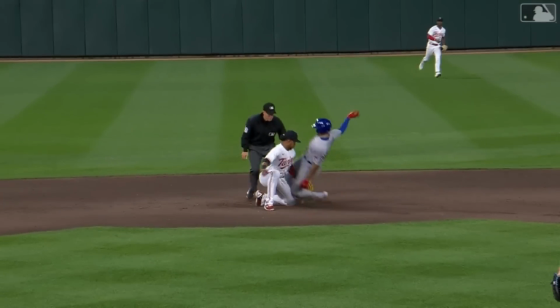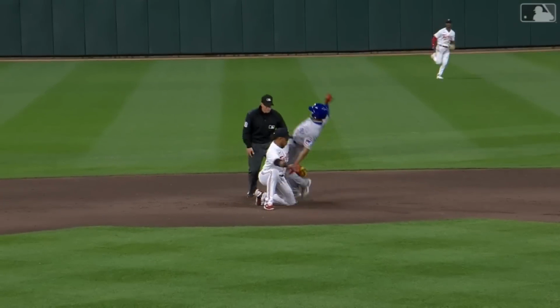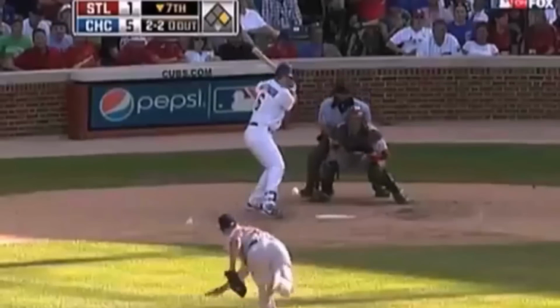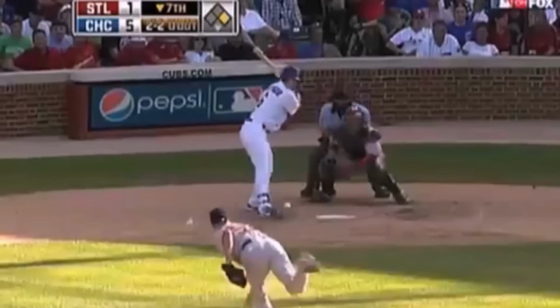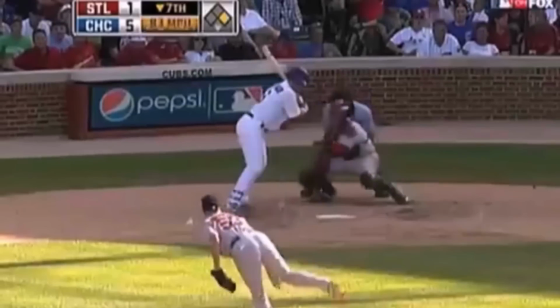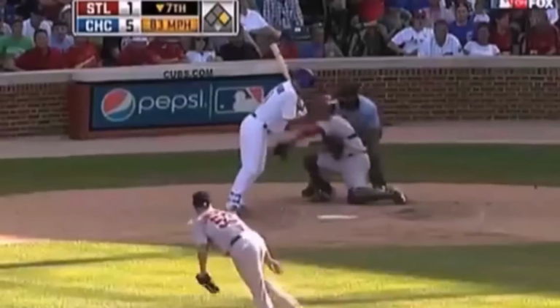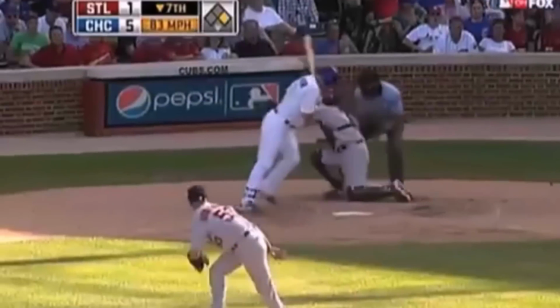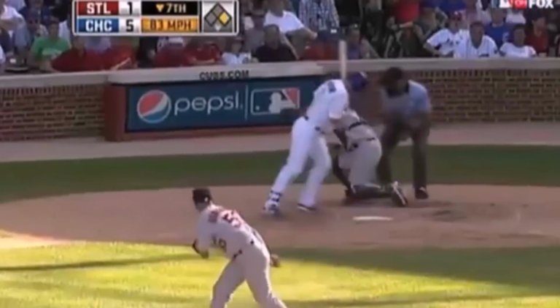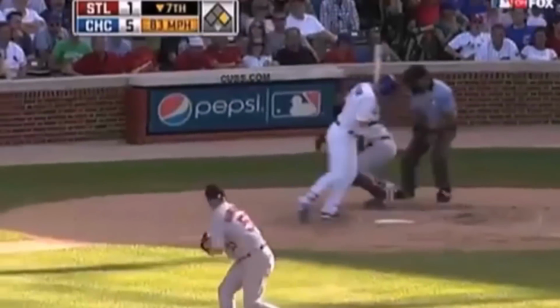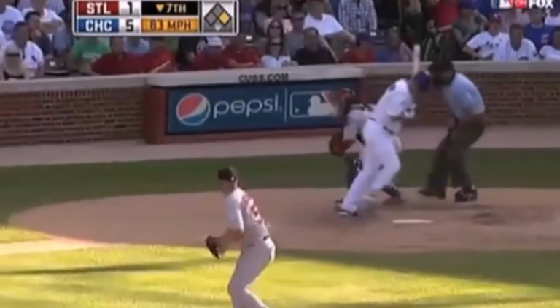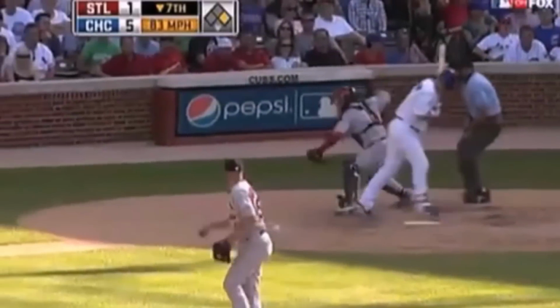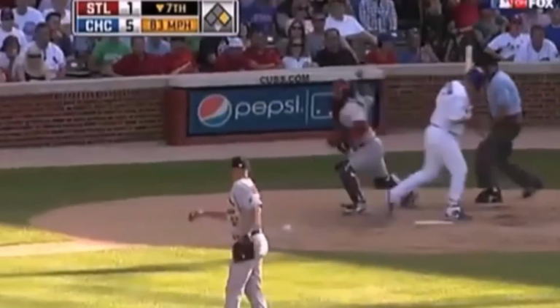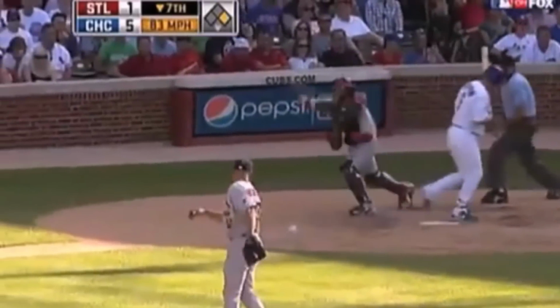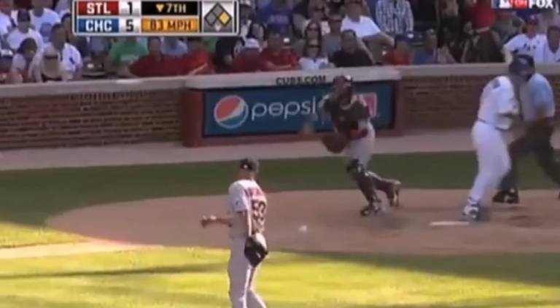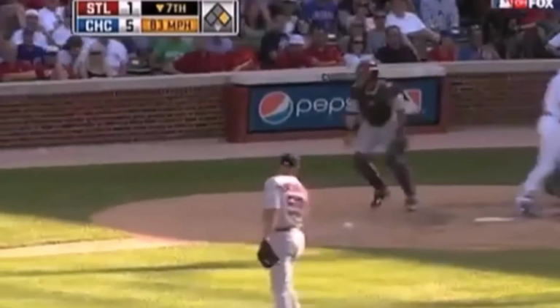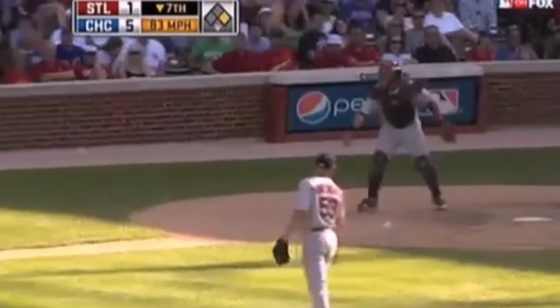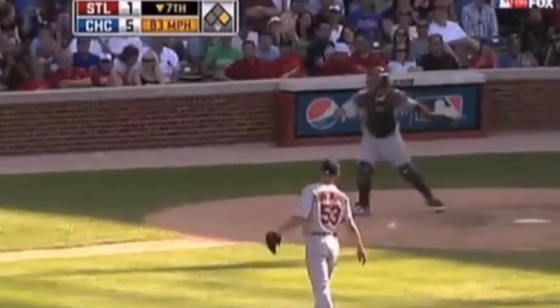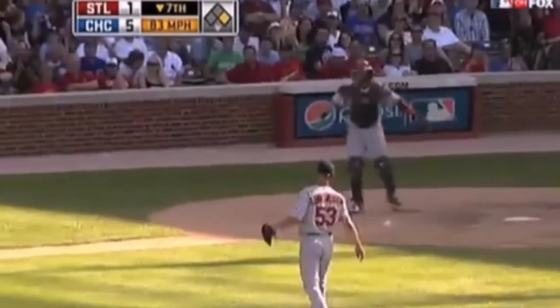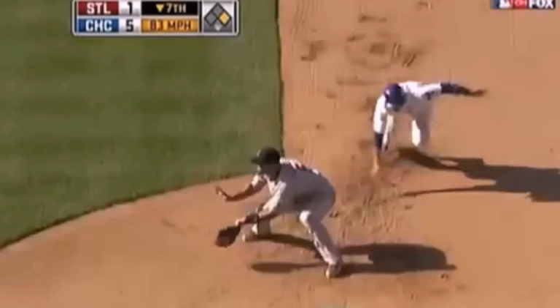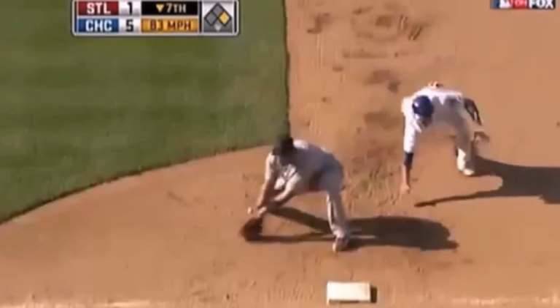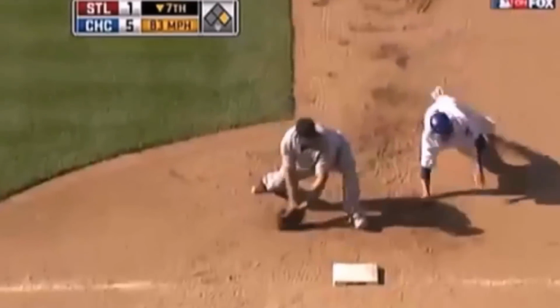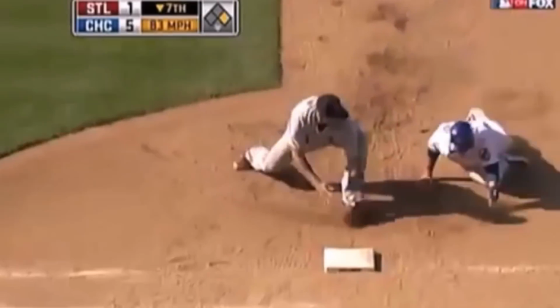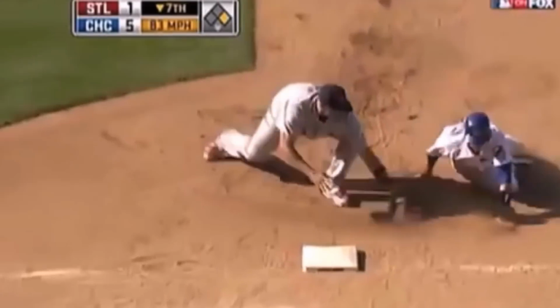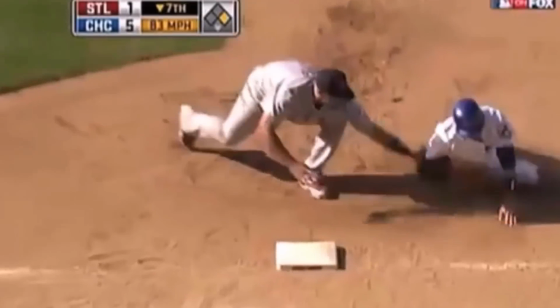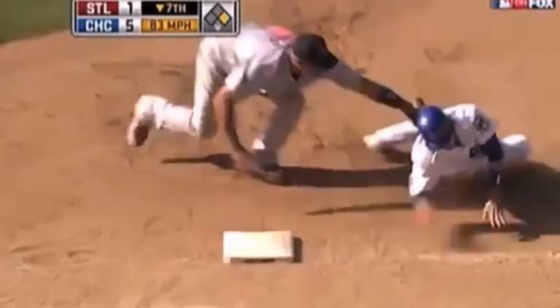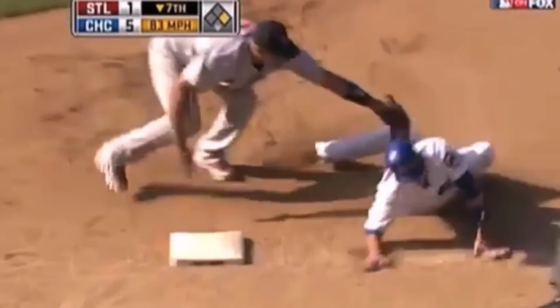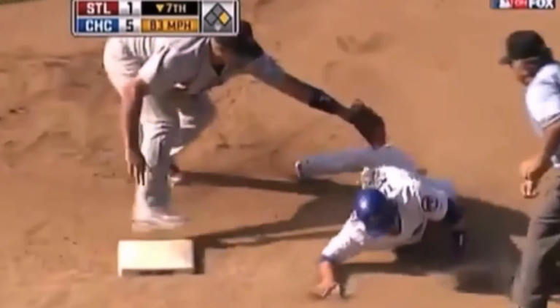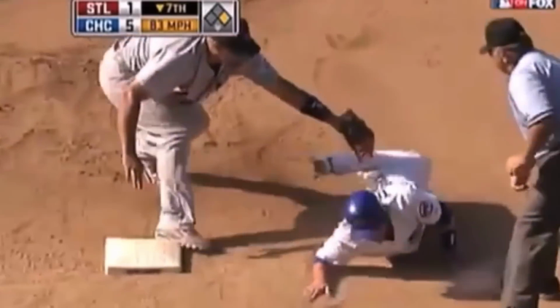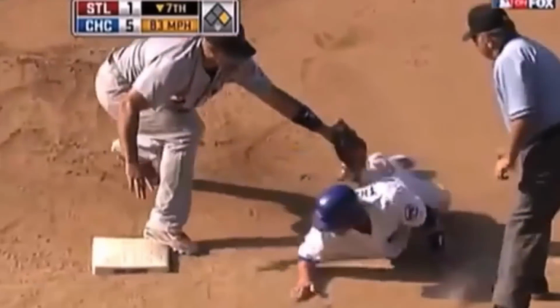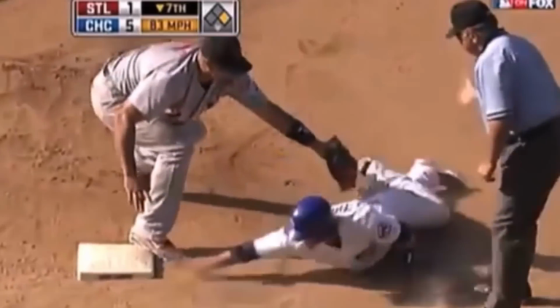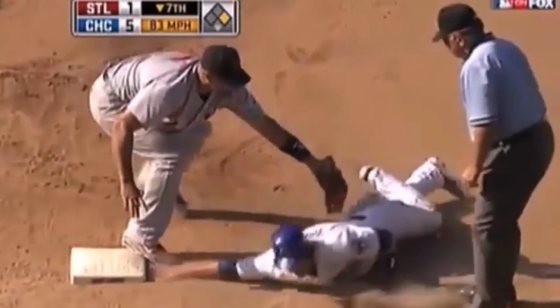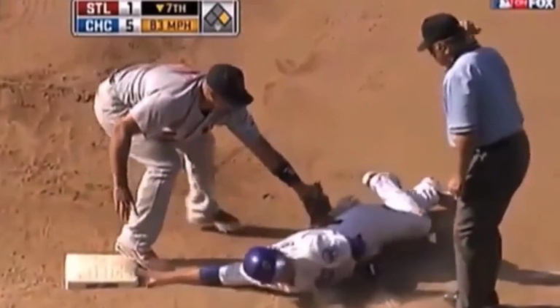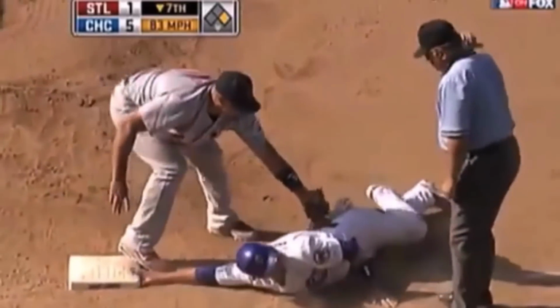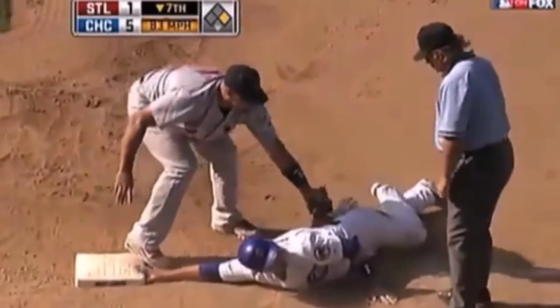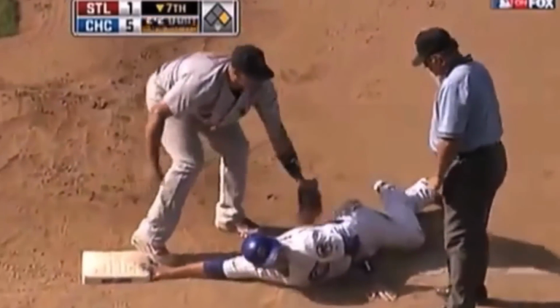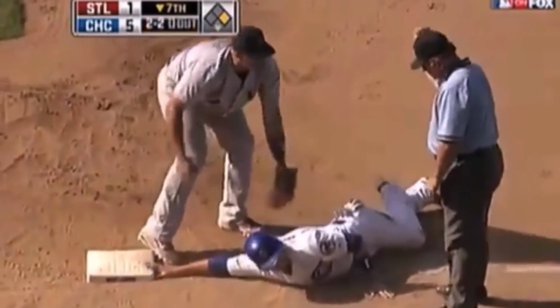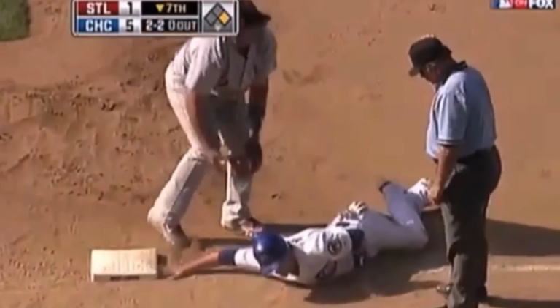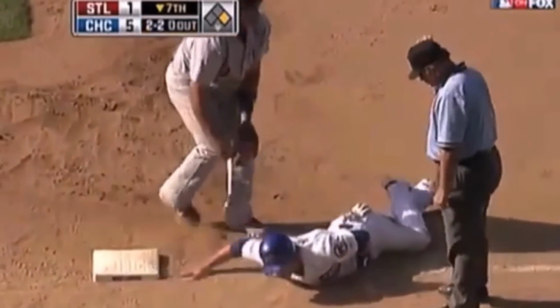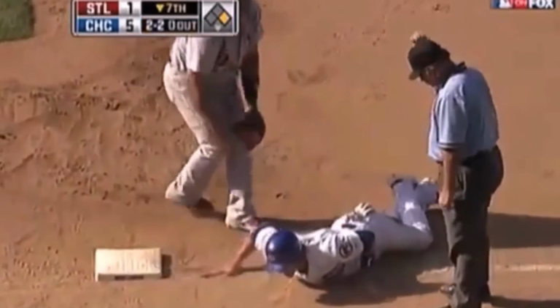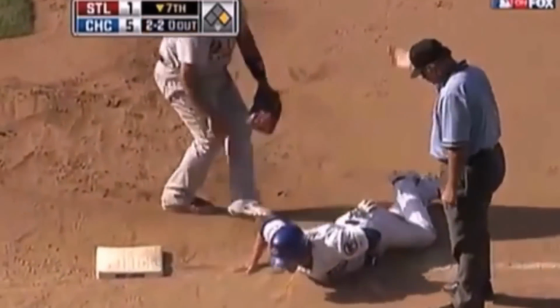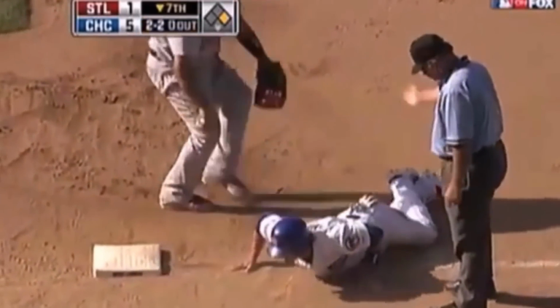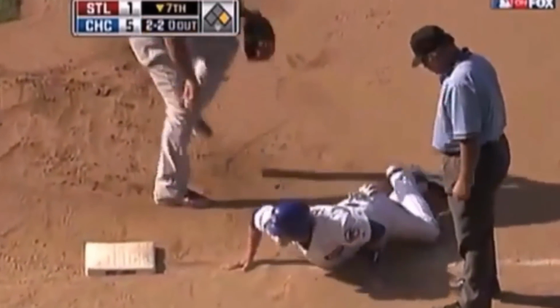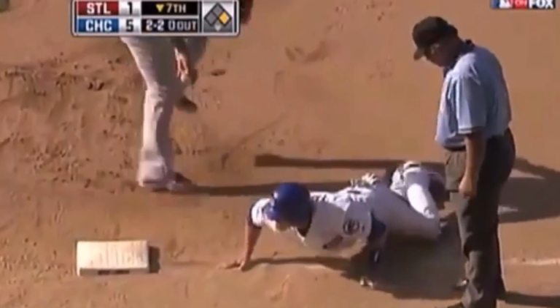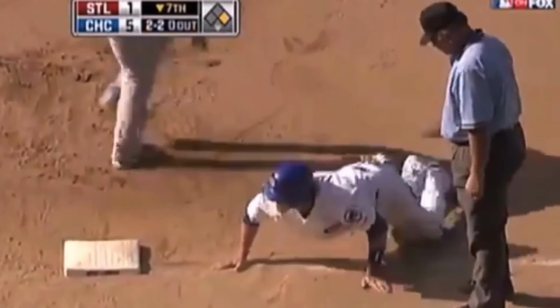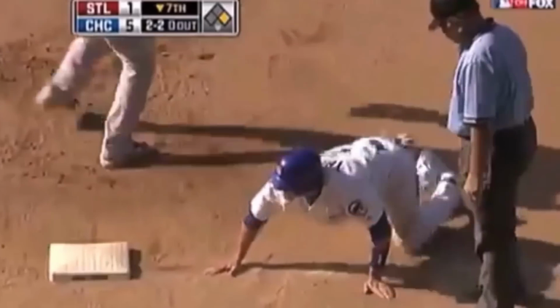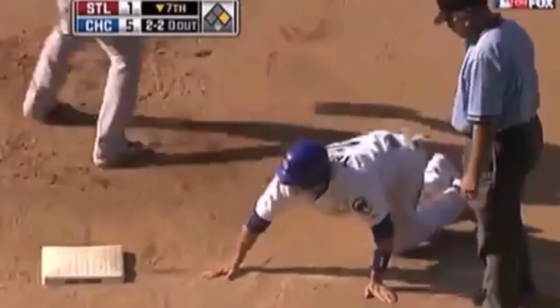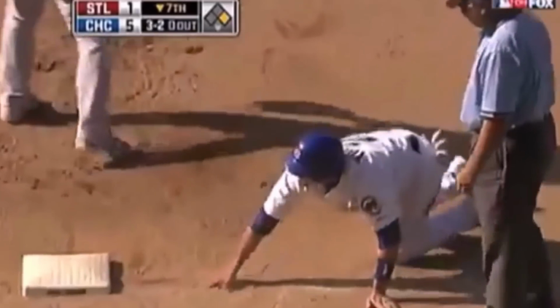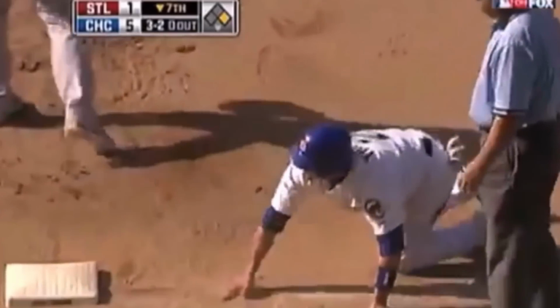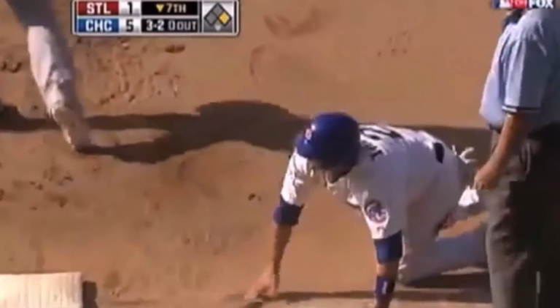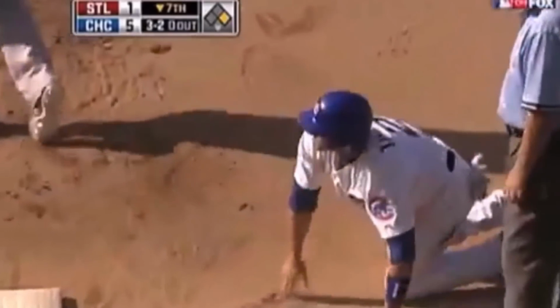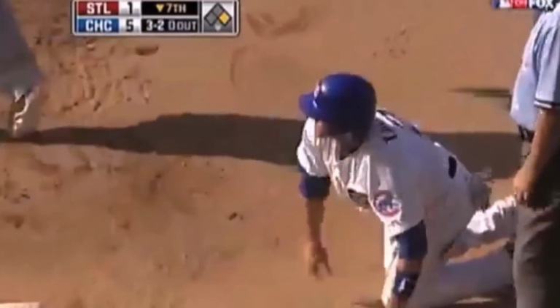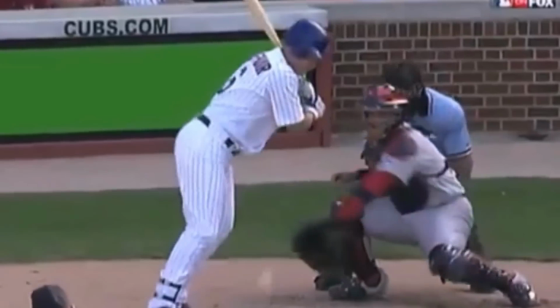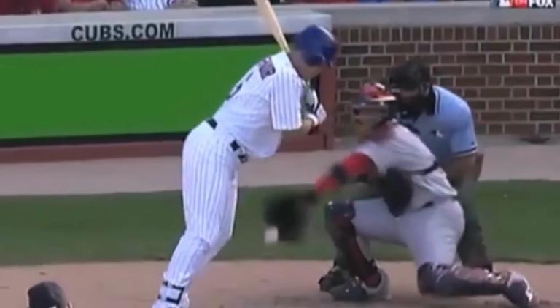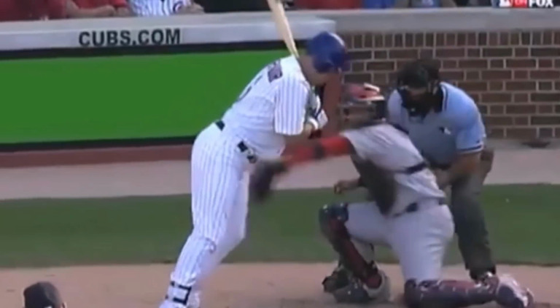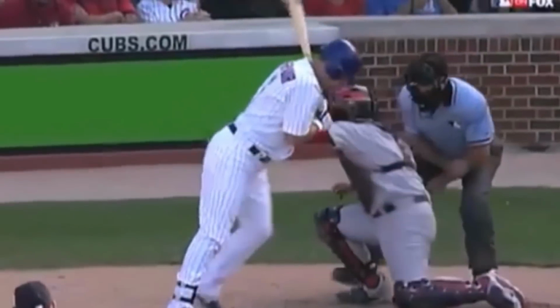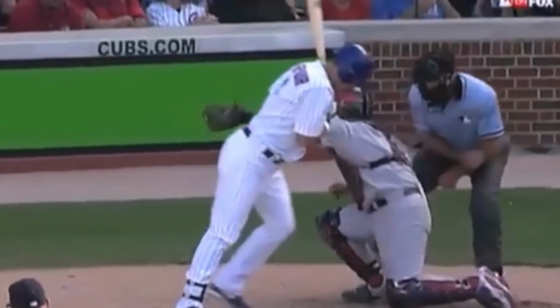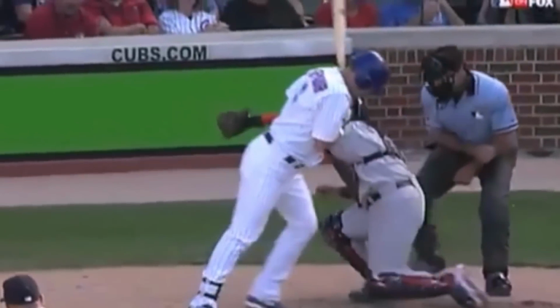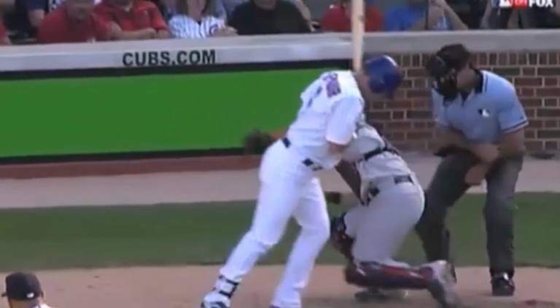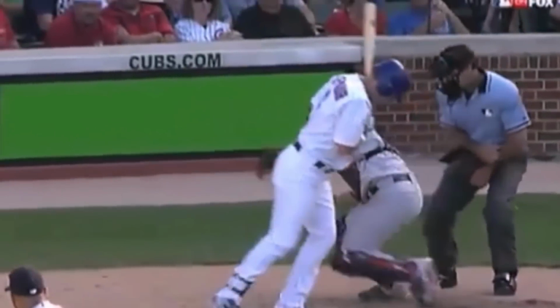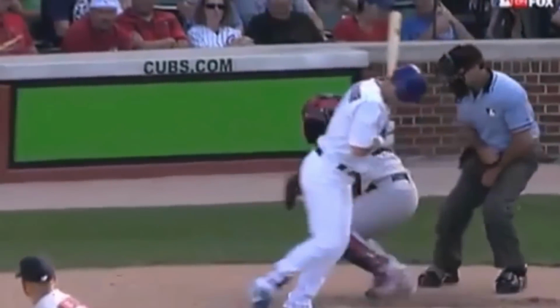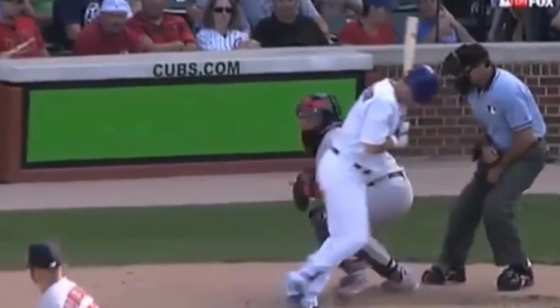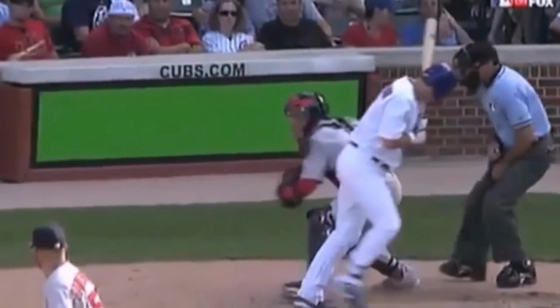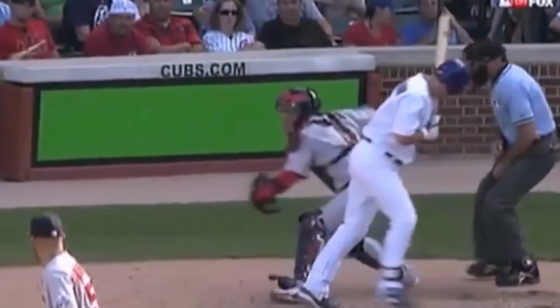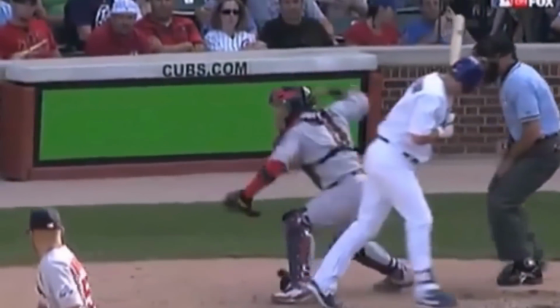Here's Yadier Molina doing something very similar, but this time on a pick off to first base. The only thing unlikable about that clip is the 240p quality.